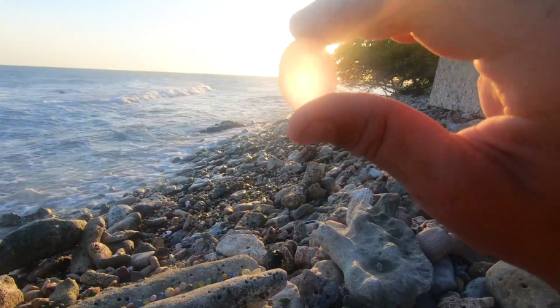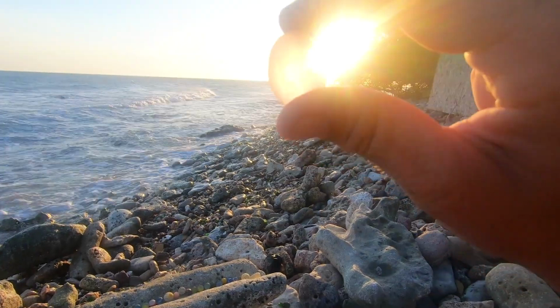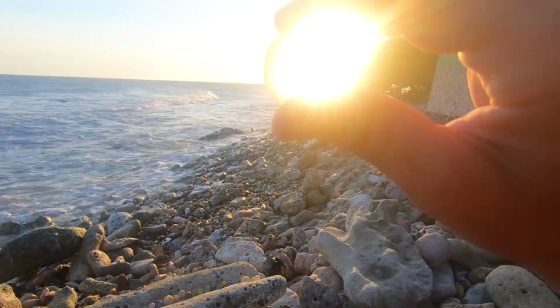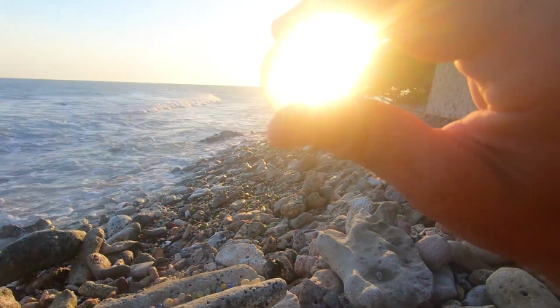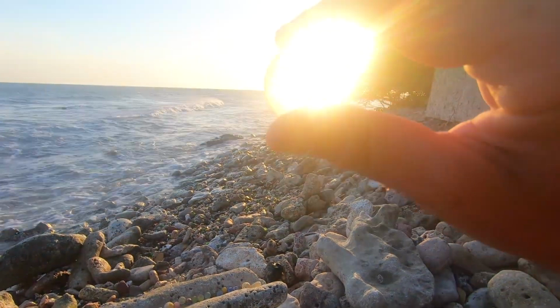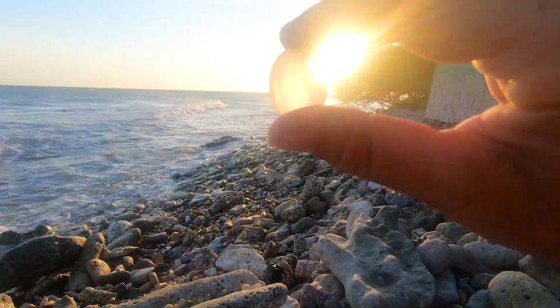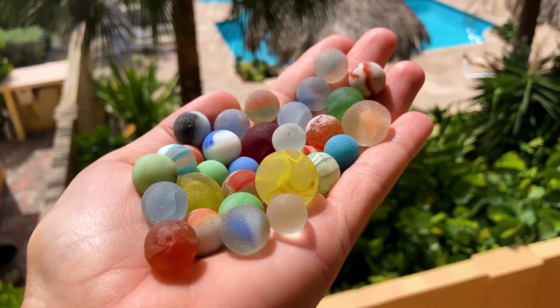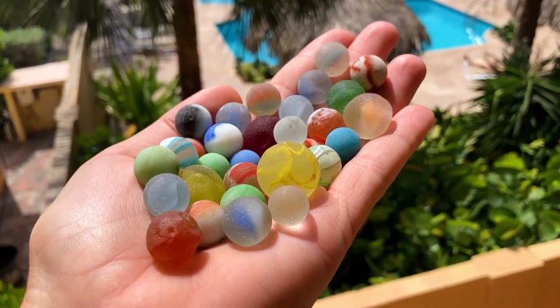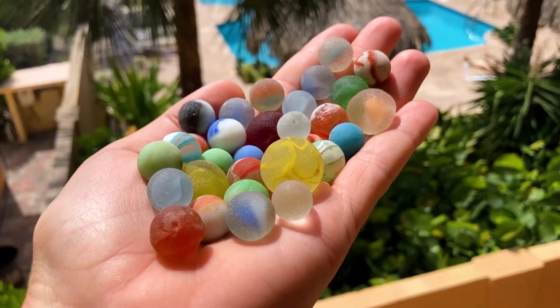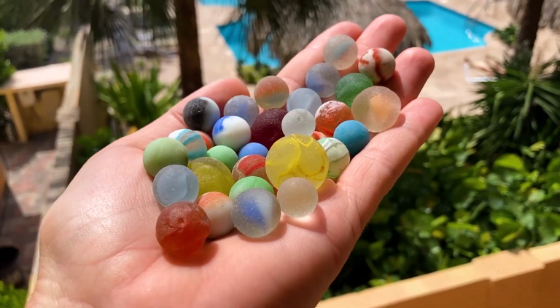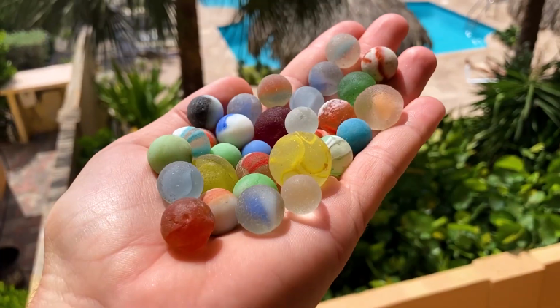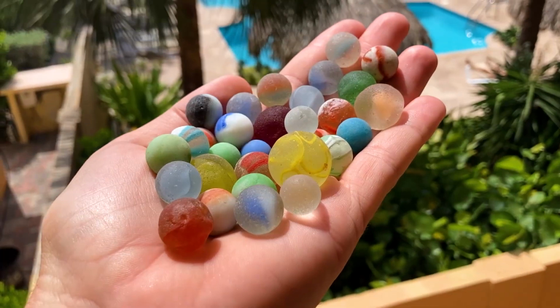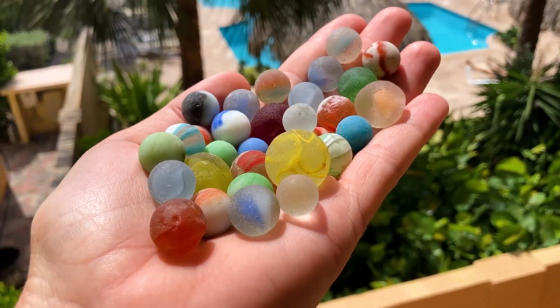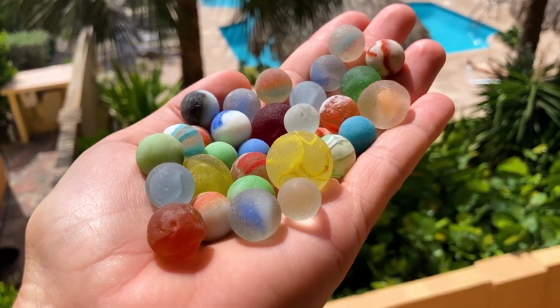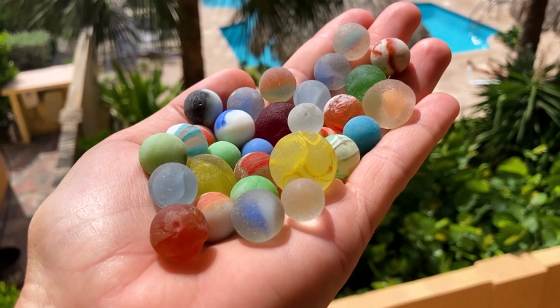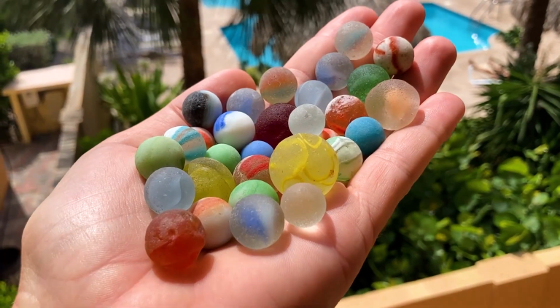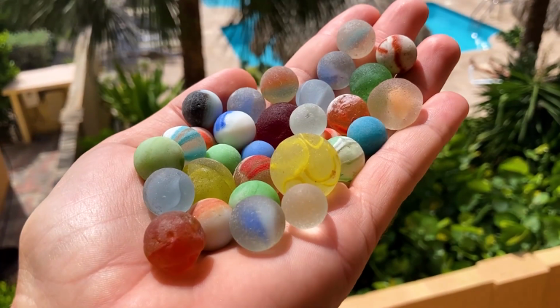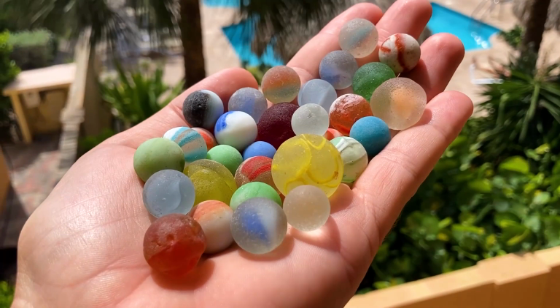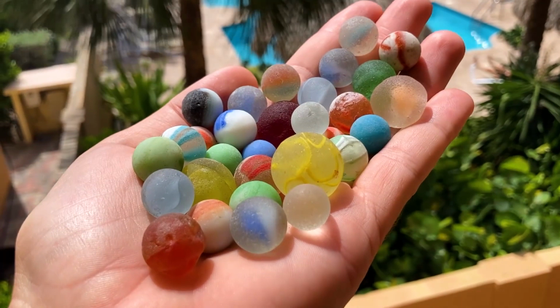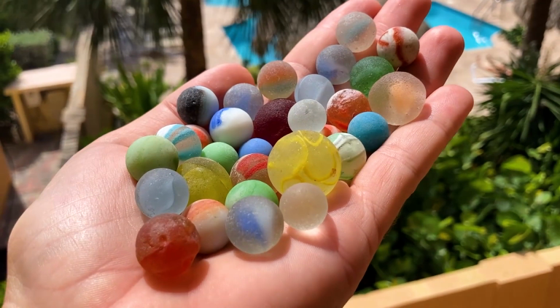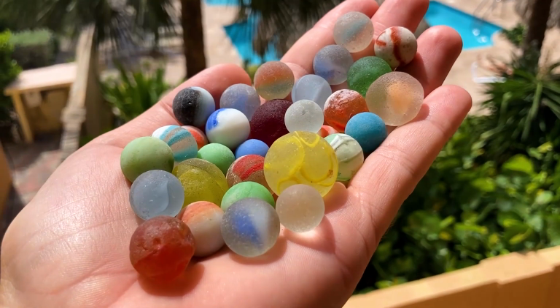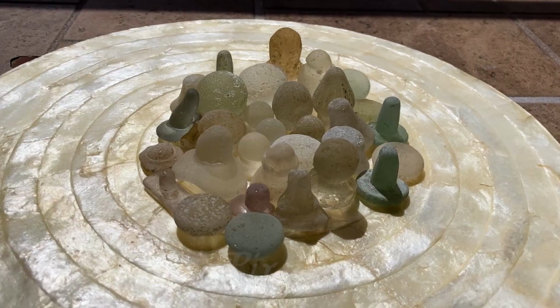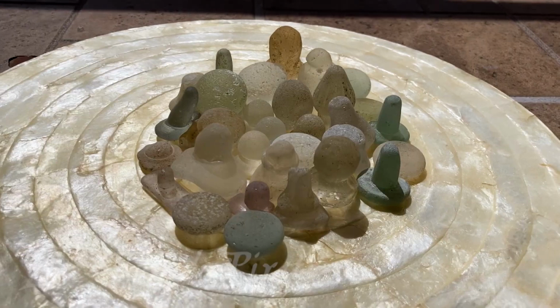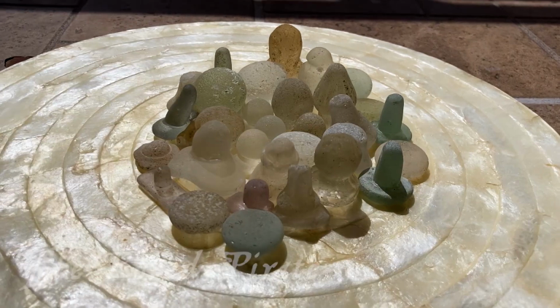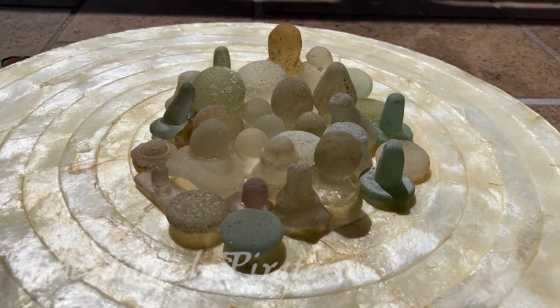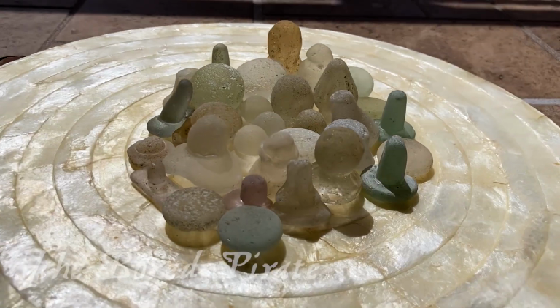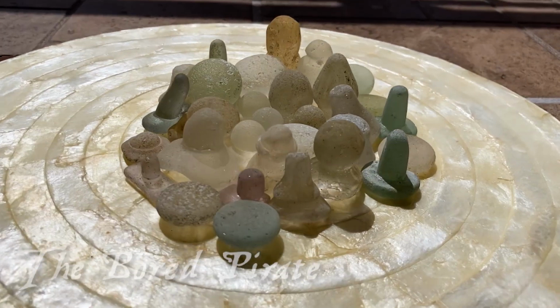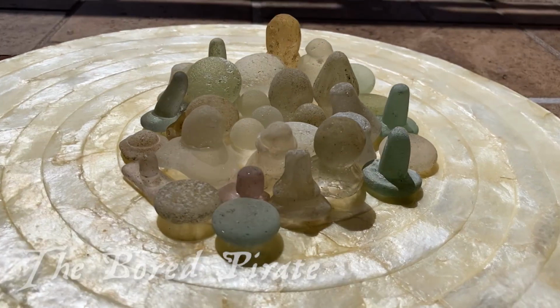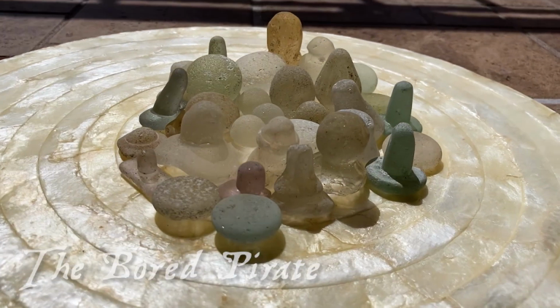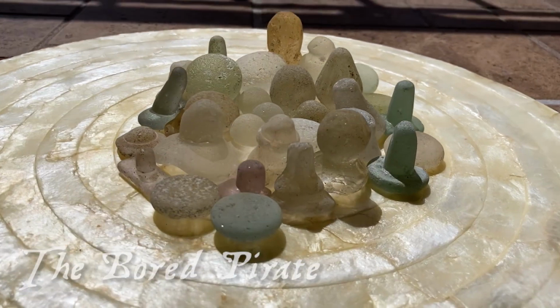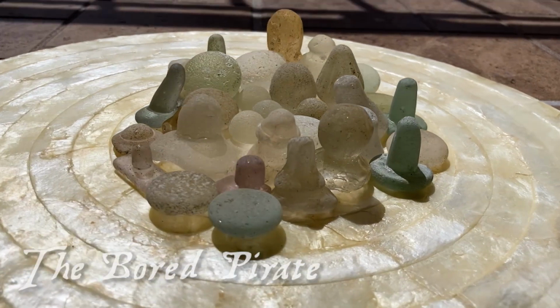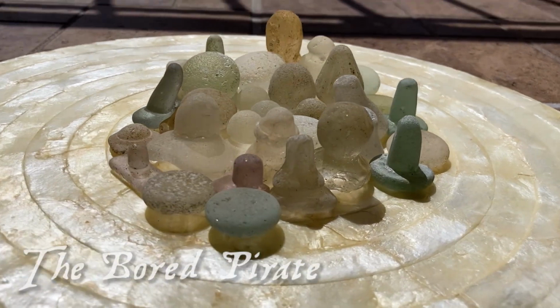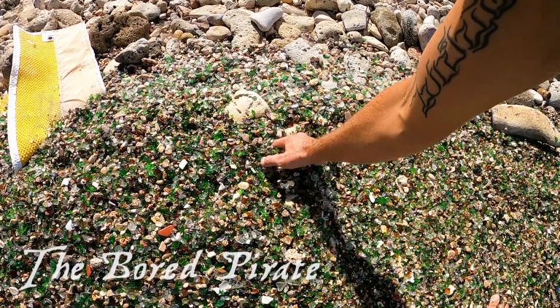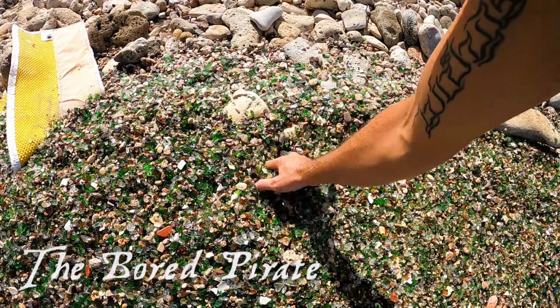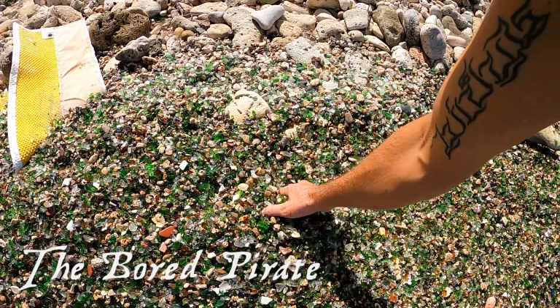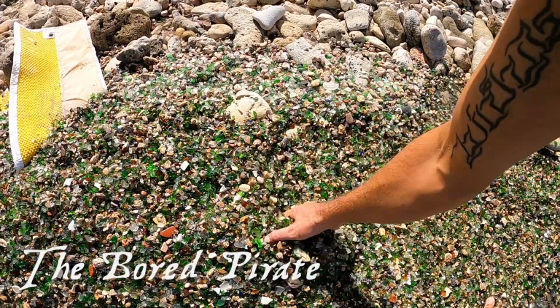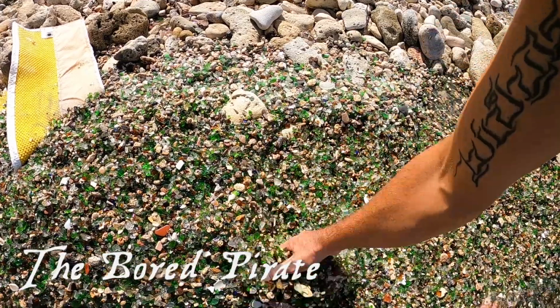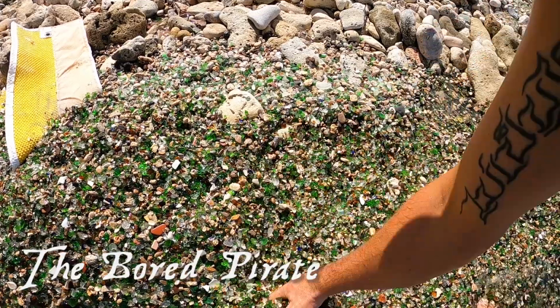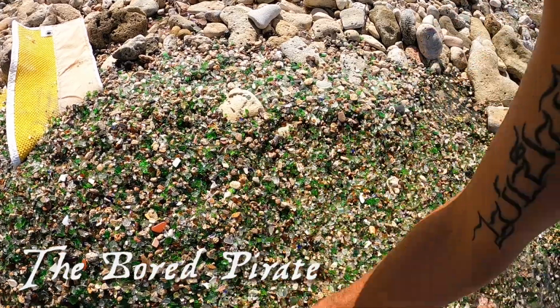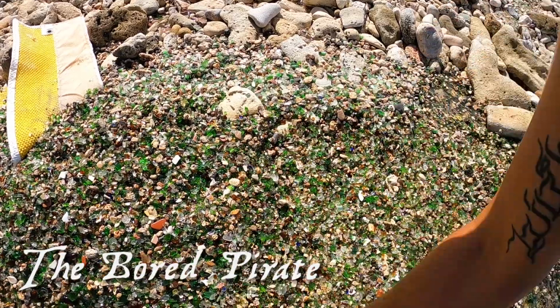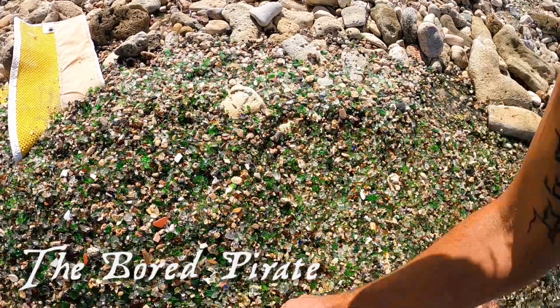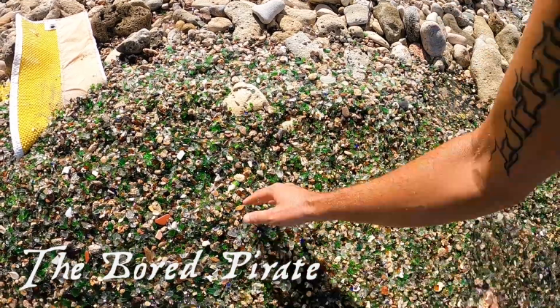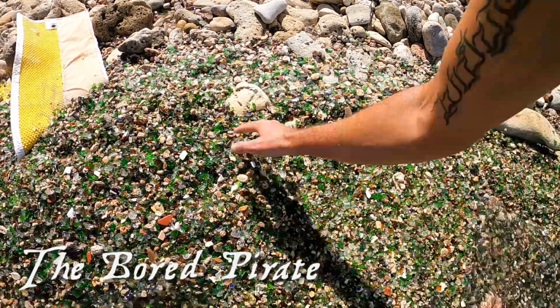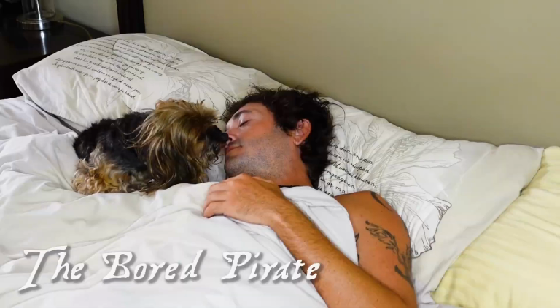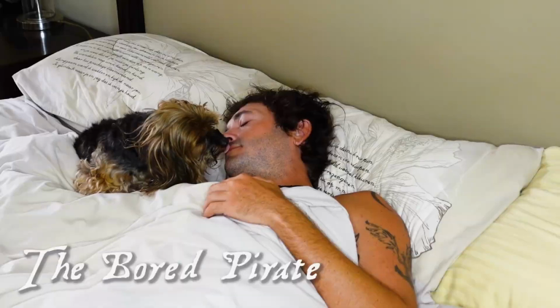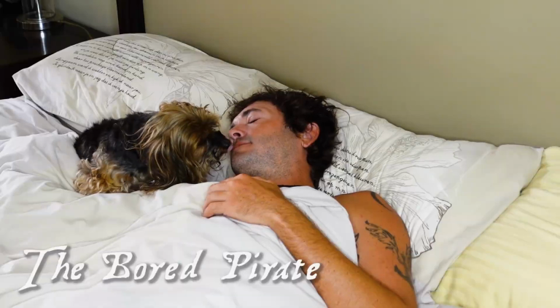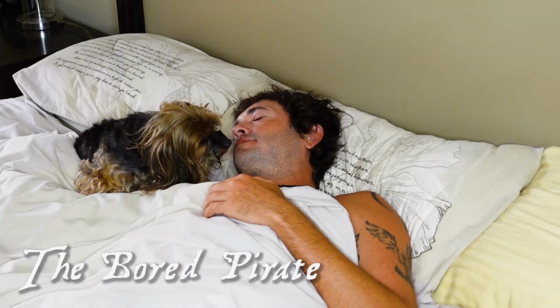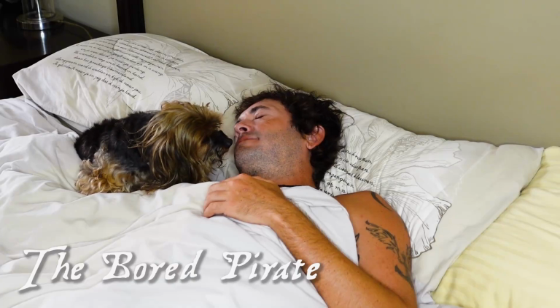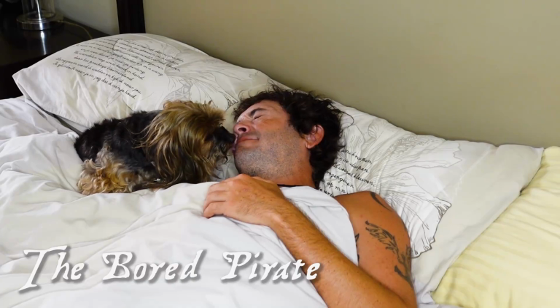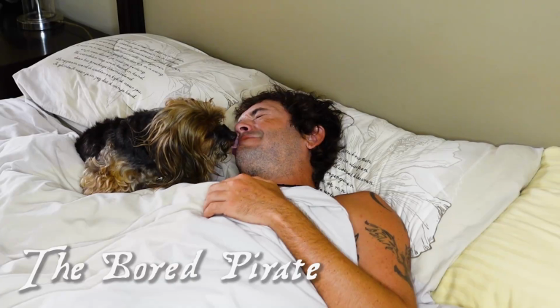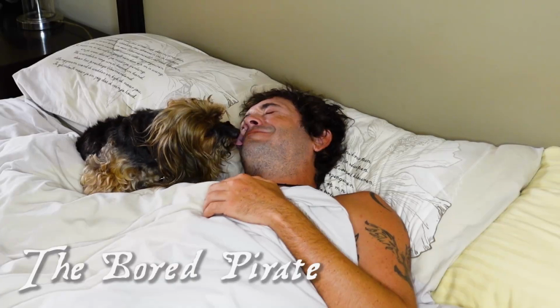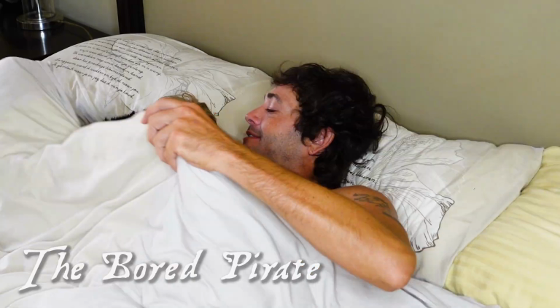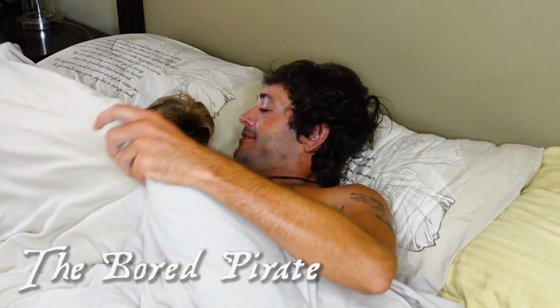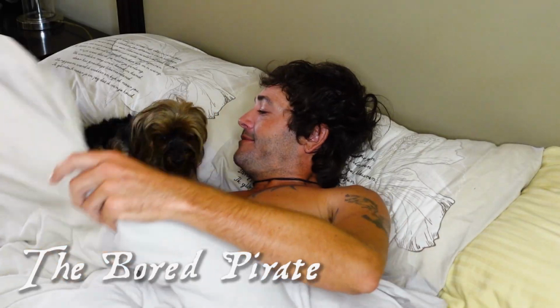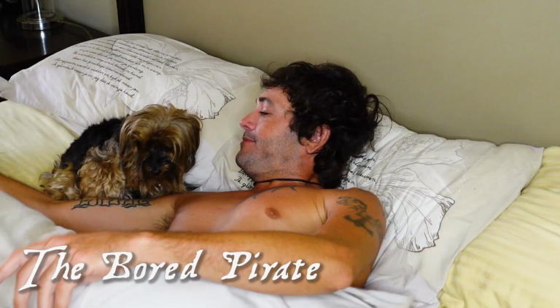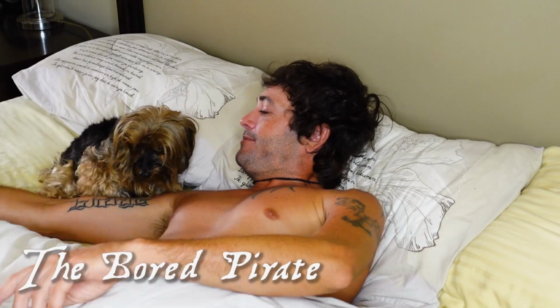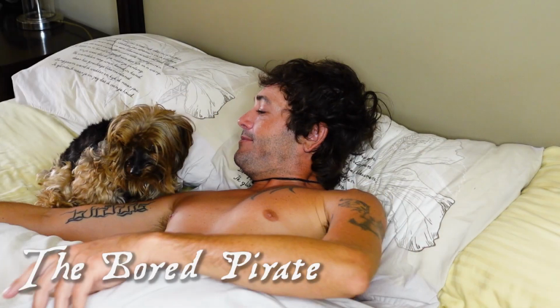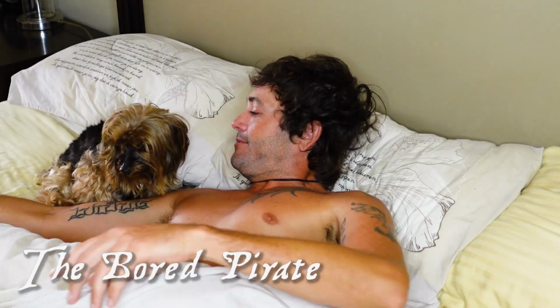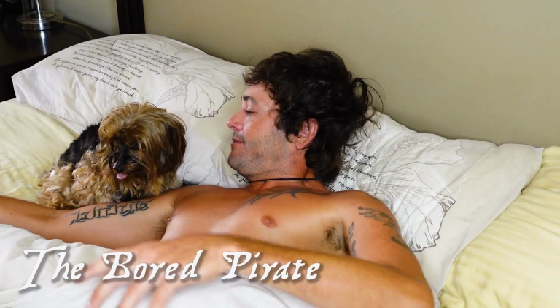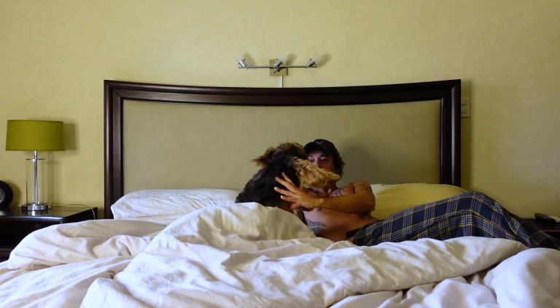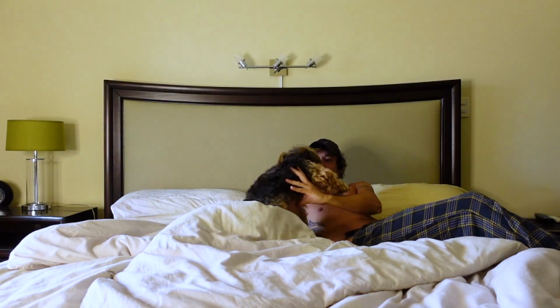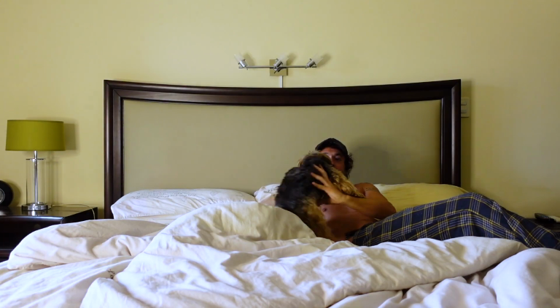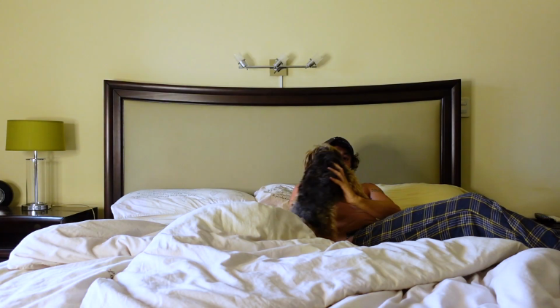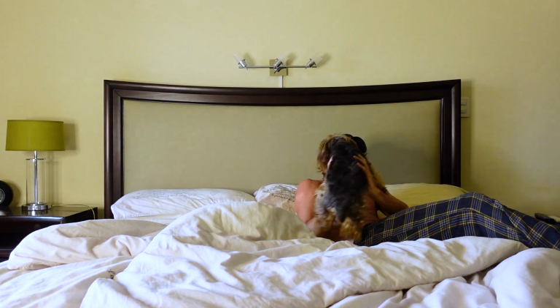So you've been dreaming about sea glass lately, and now you're ready to become a sea glass hunter. Well, it's easier than you might think.